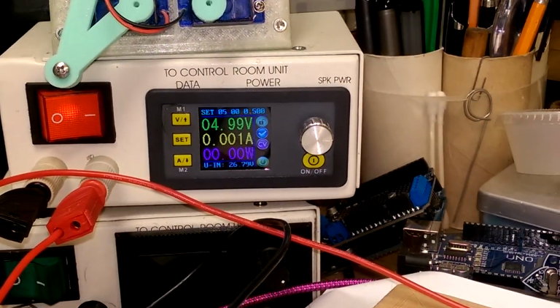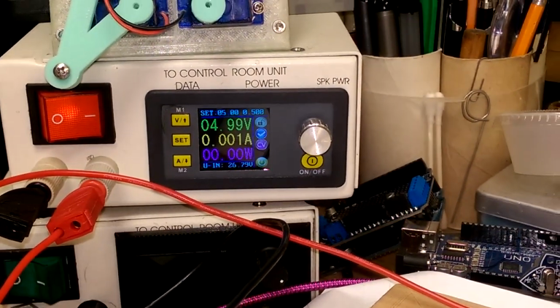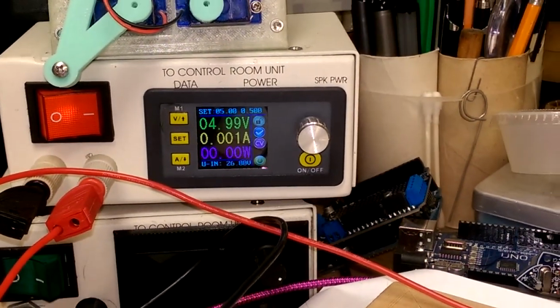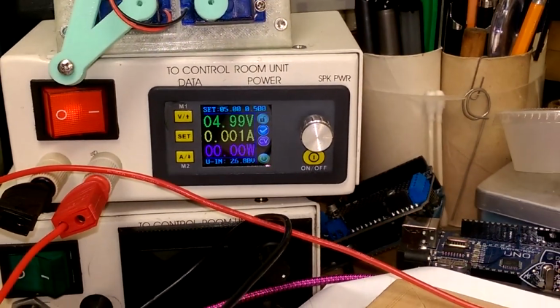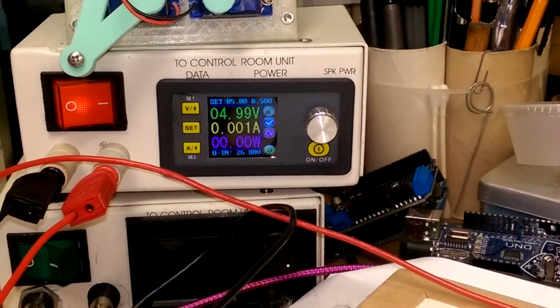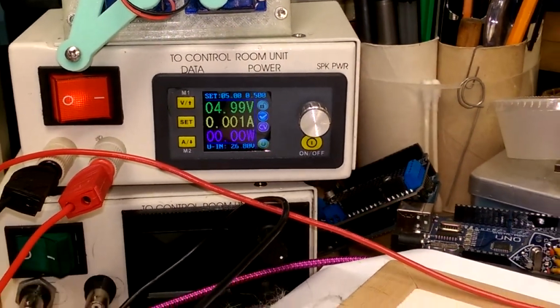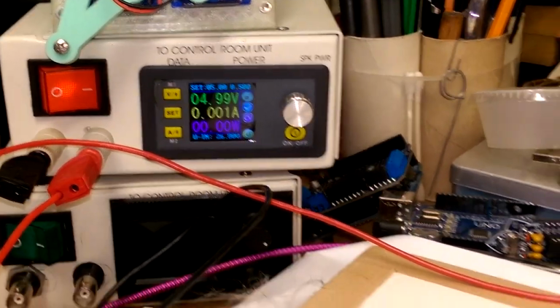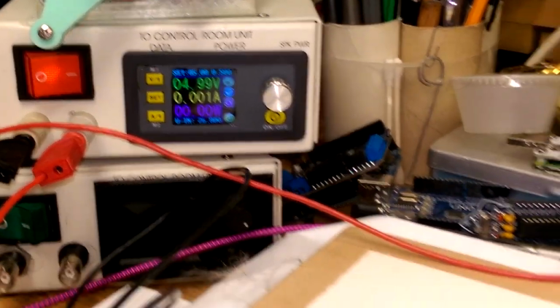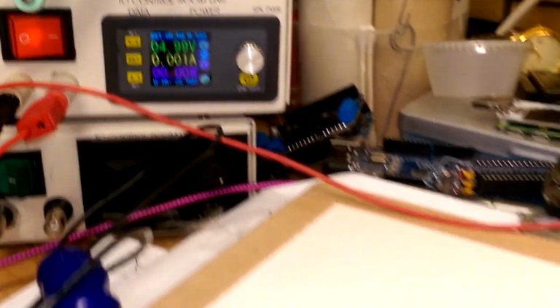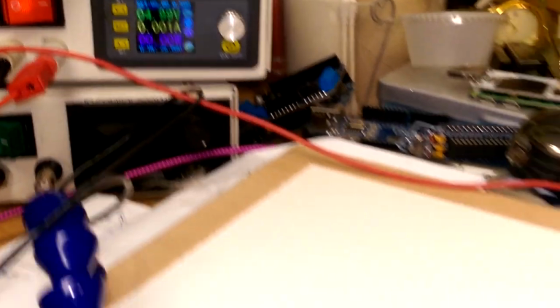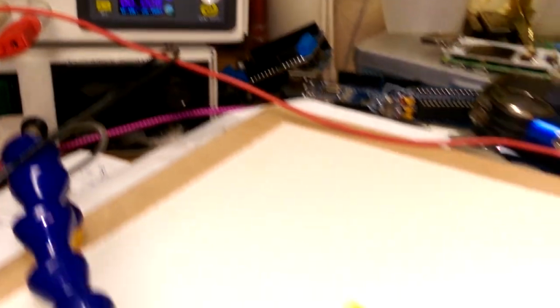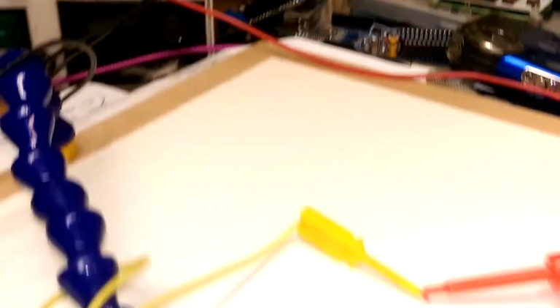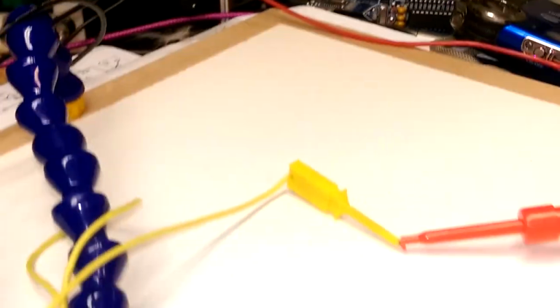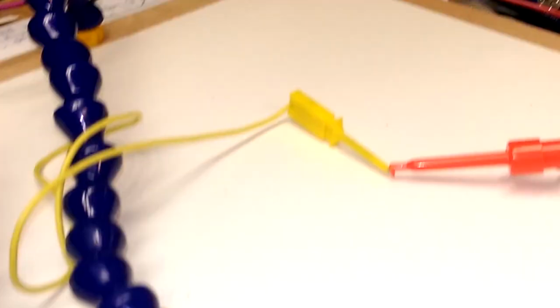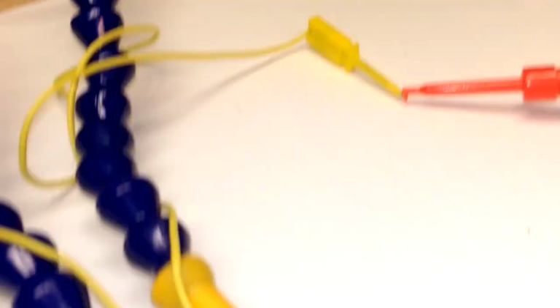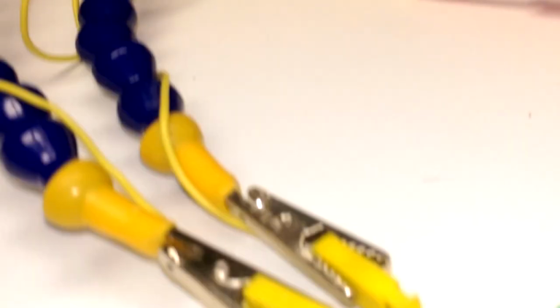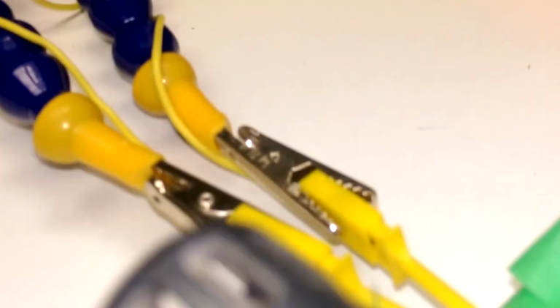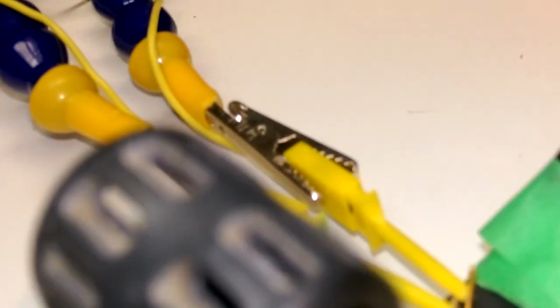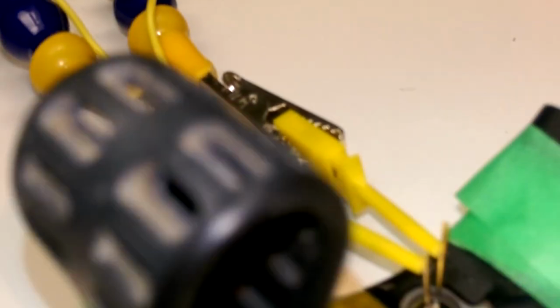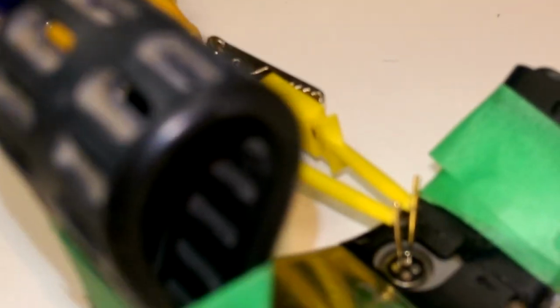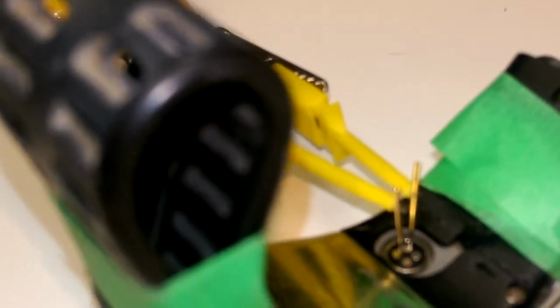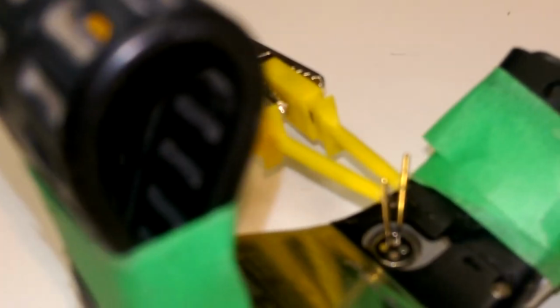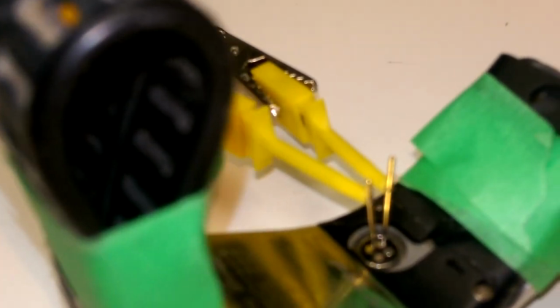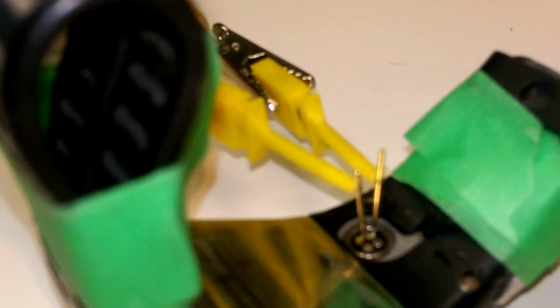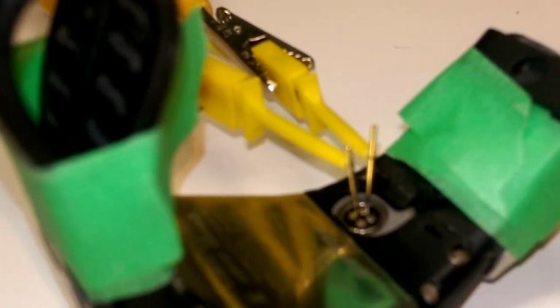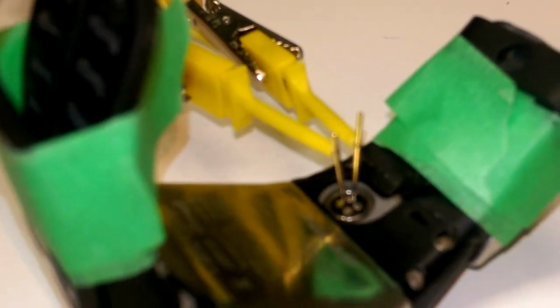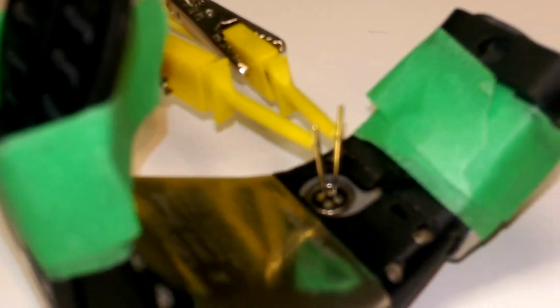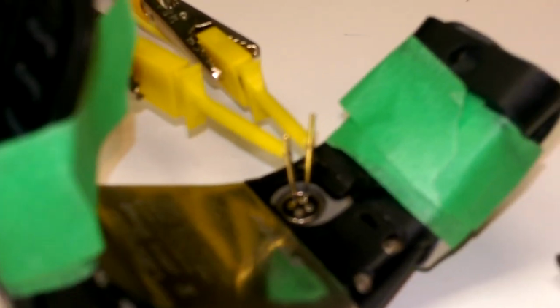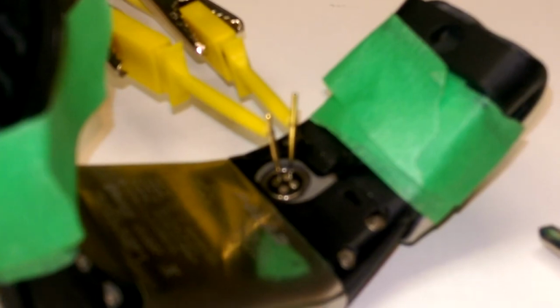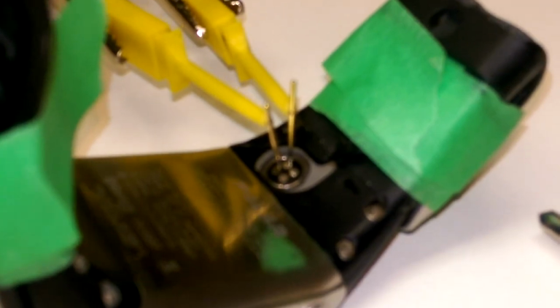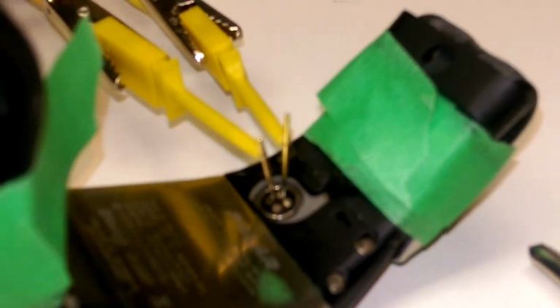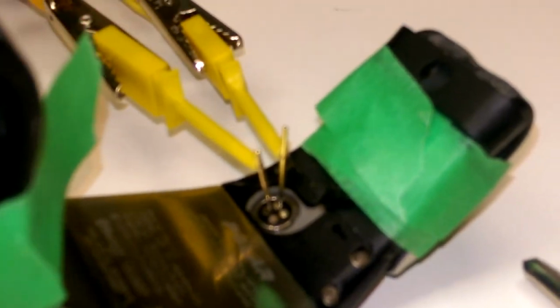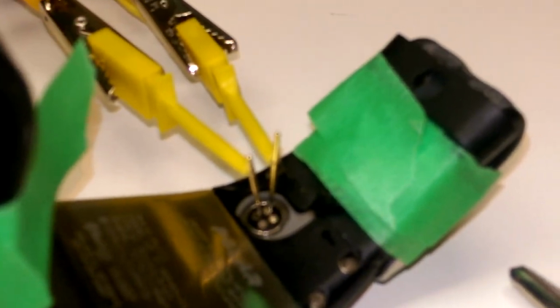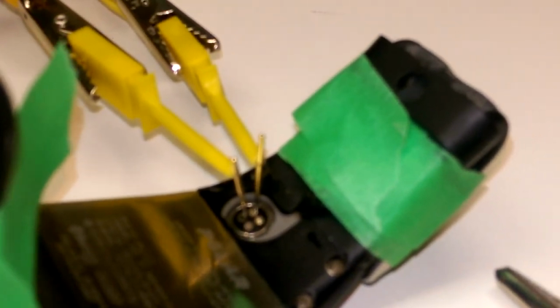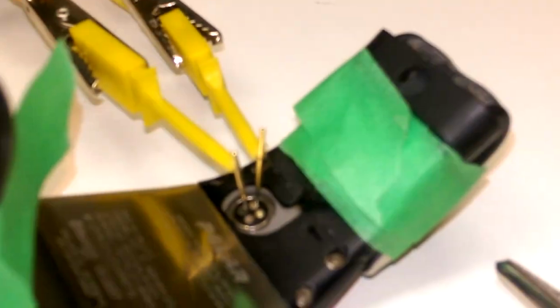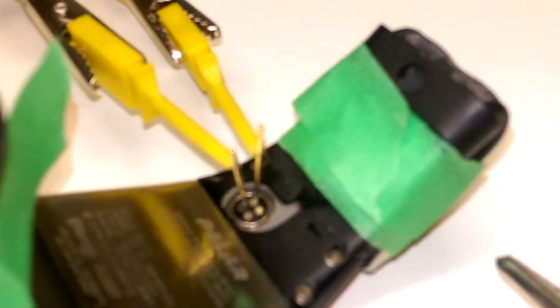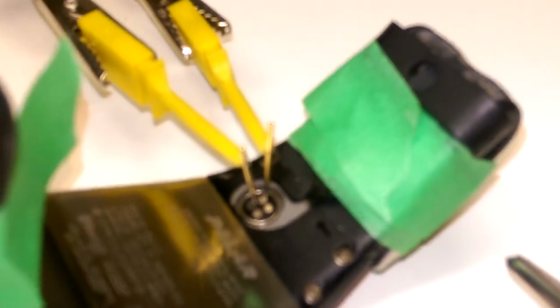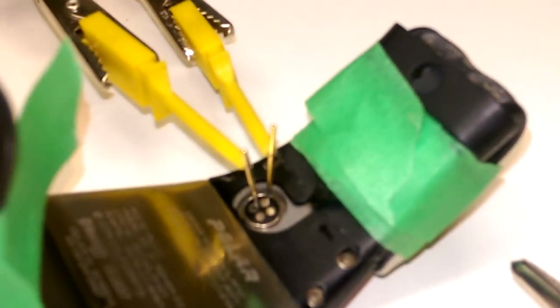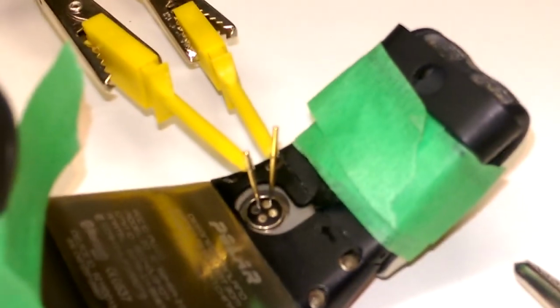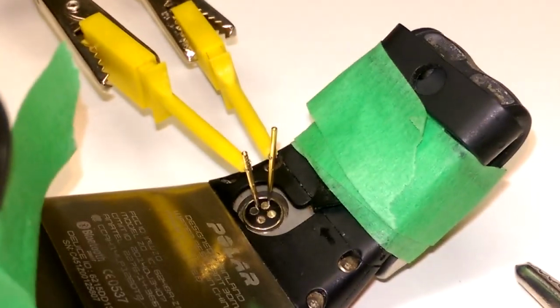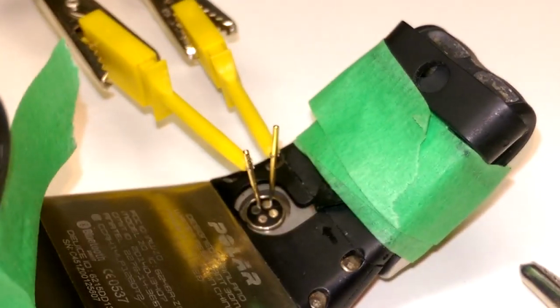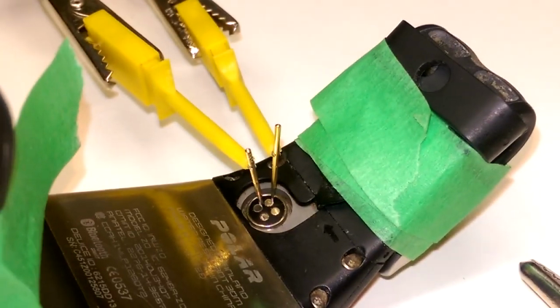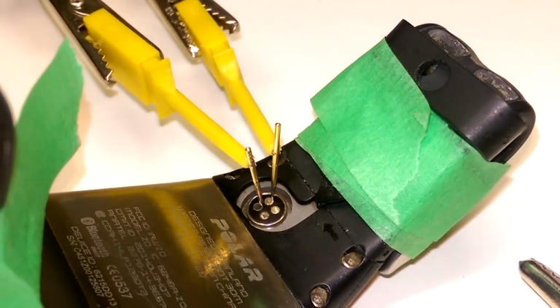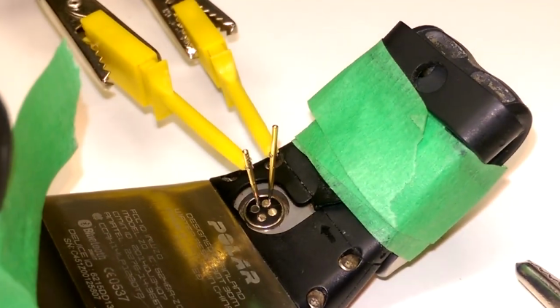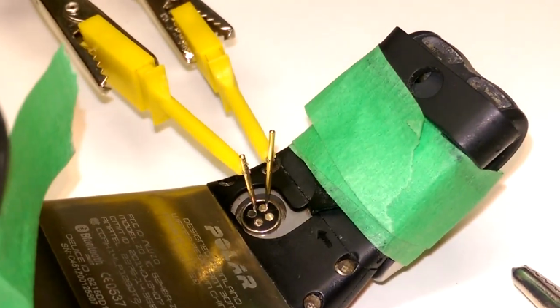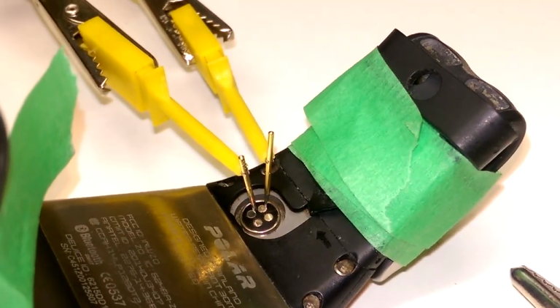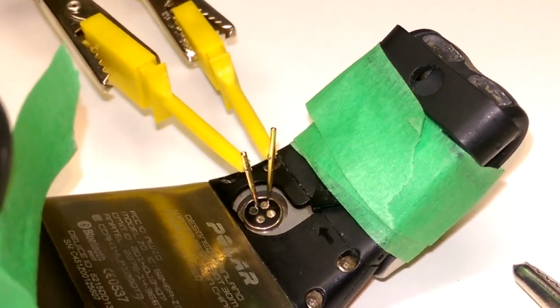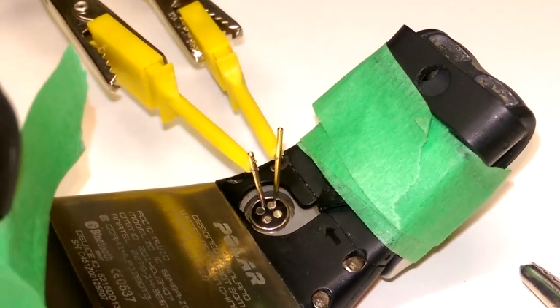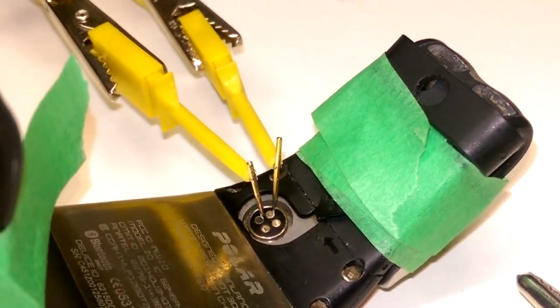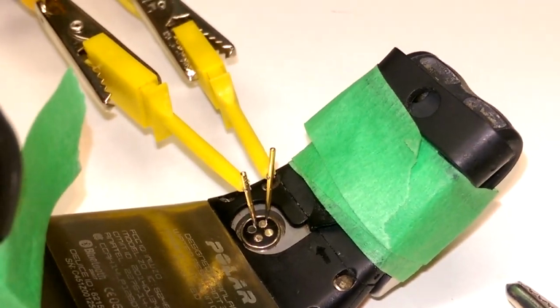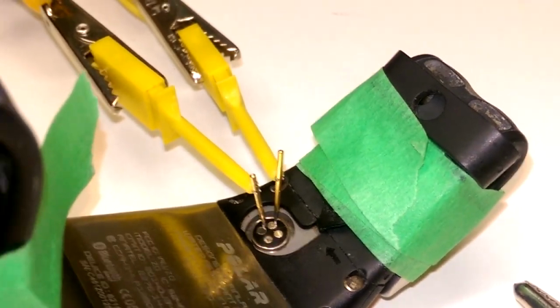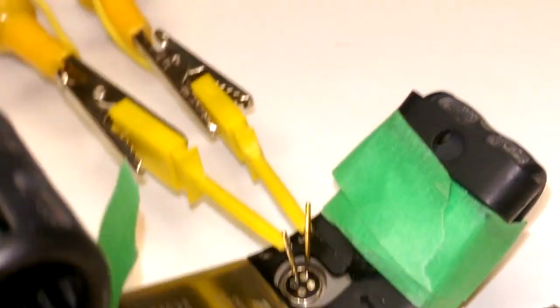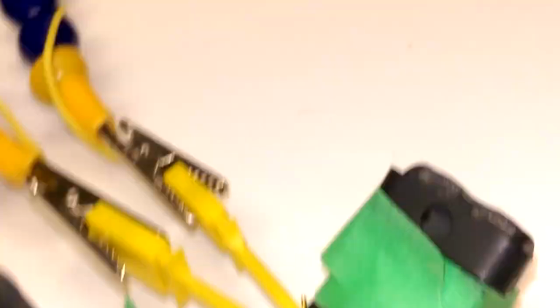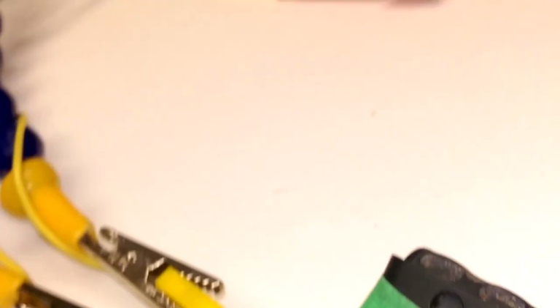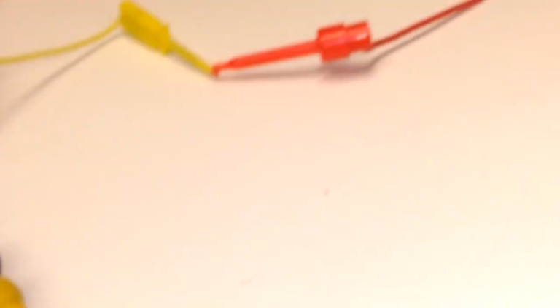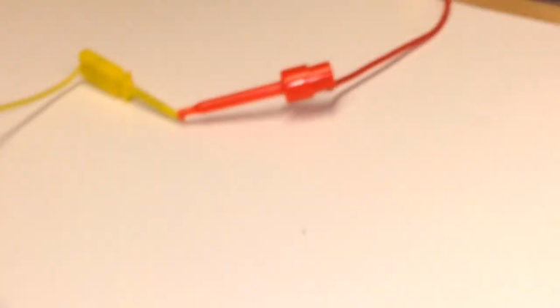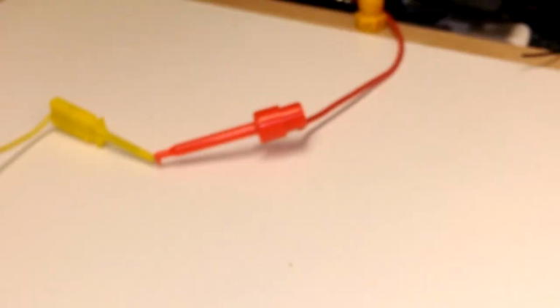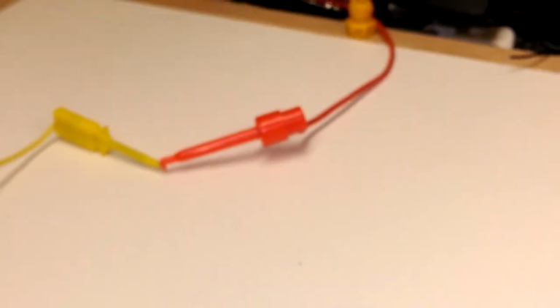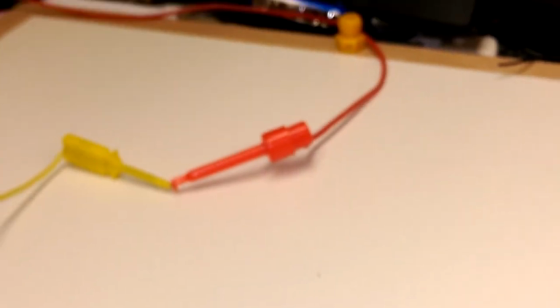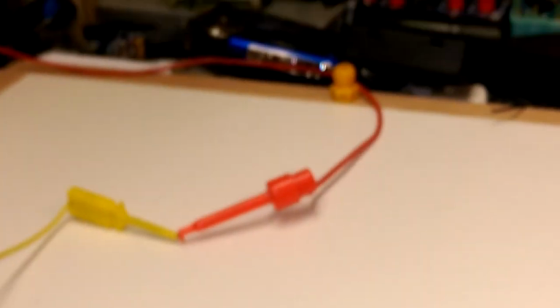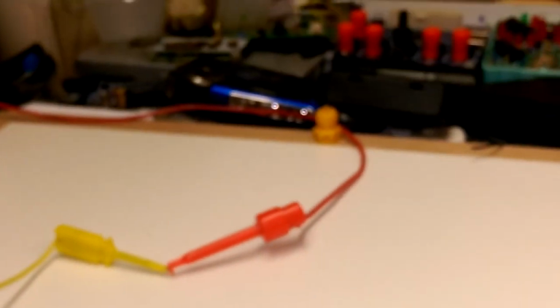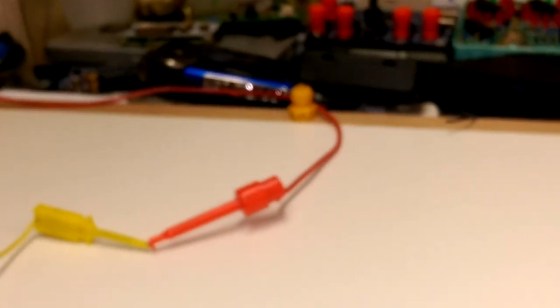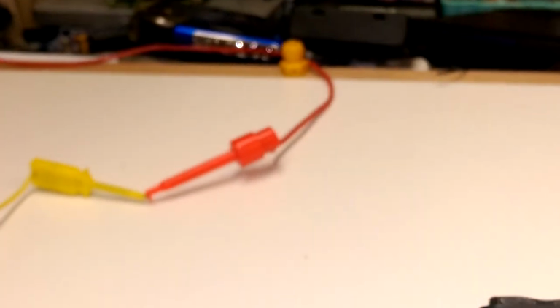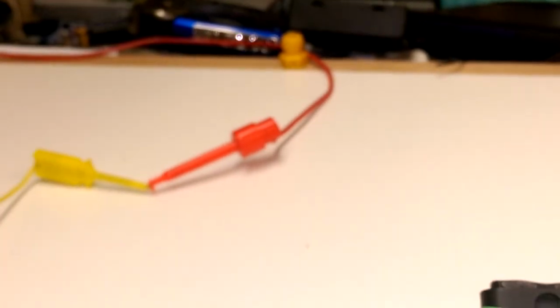Now it's drawing just a tiny bit of current. Time to pop it off the charger.